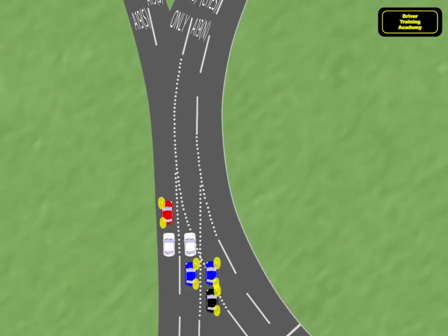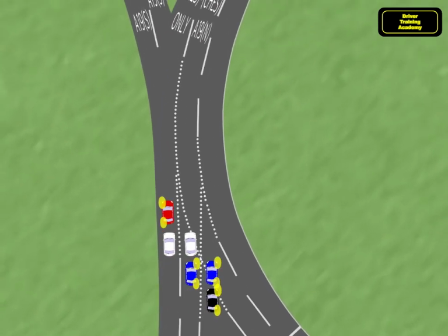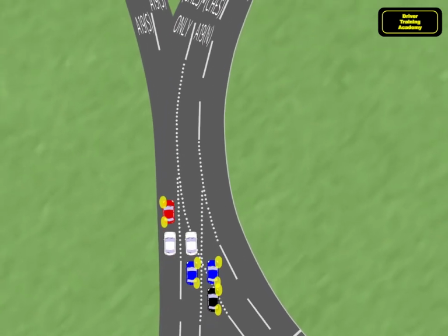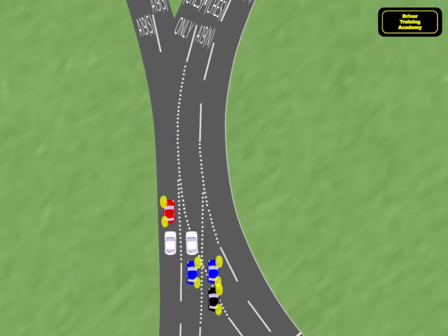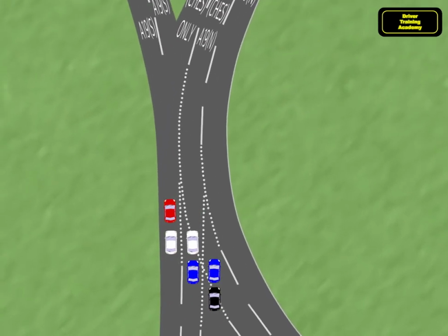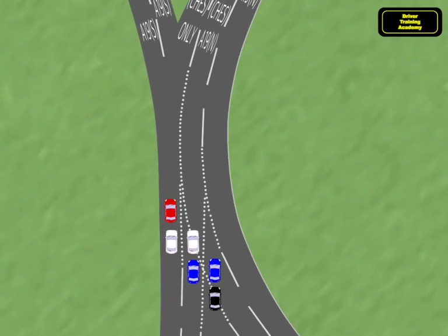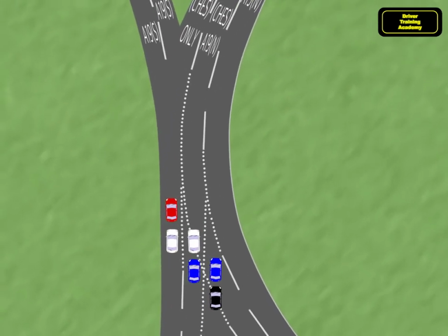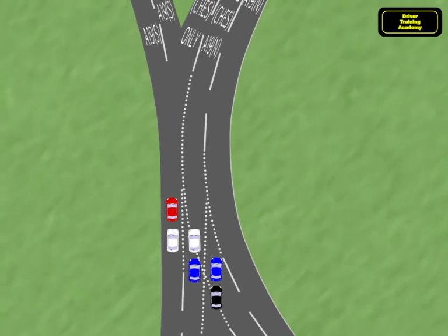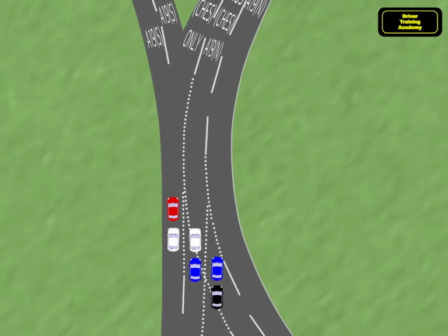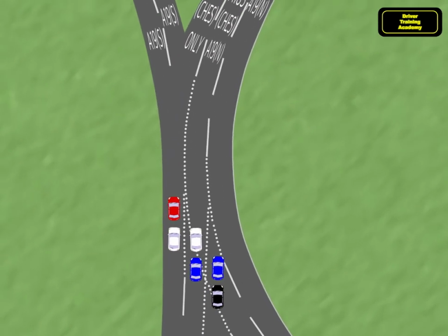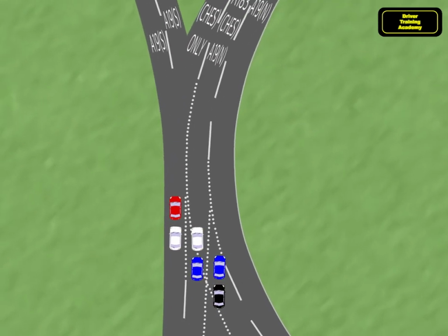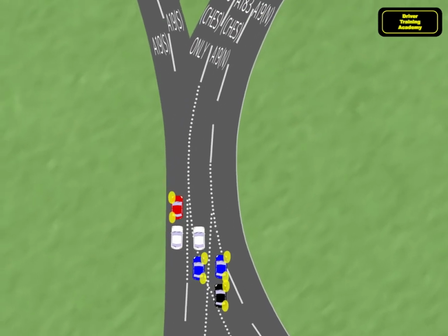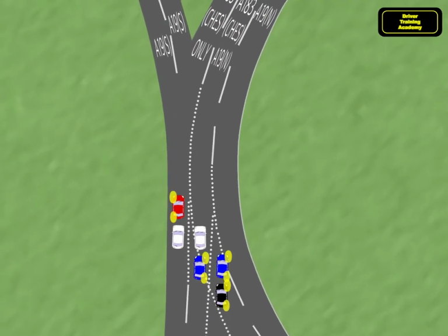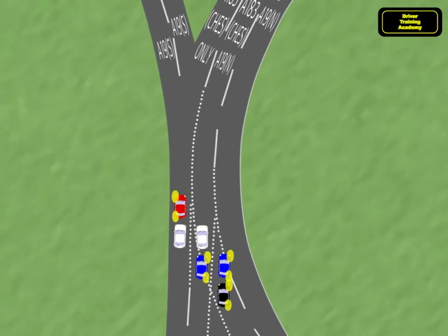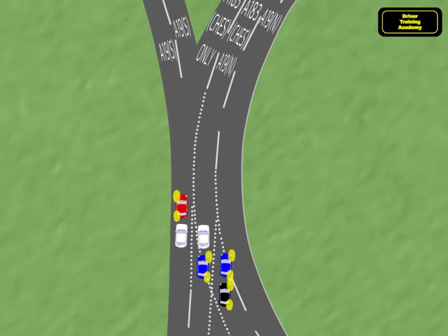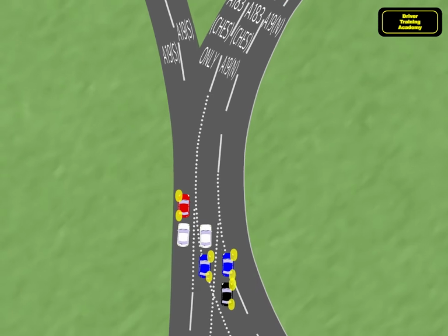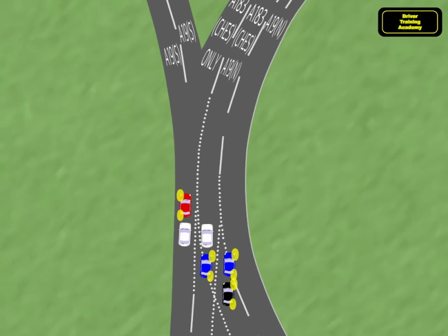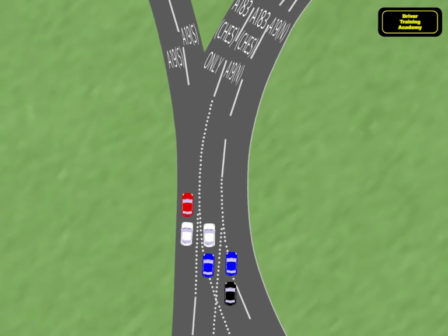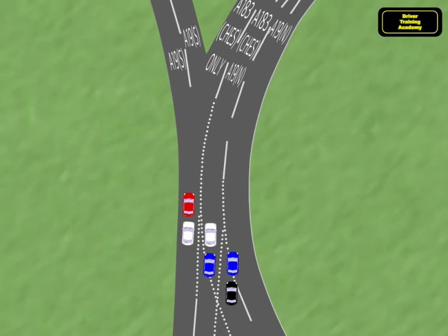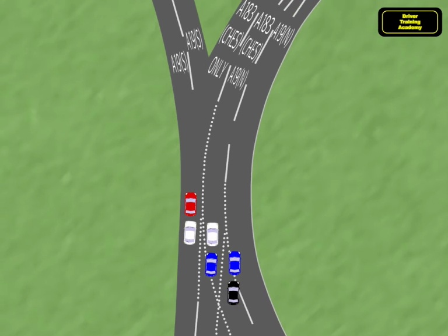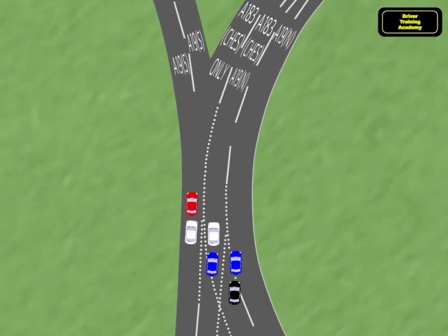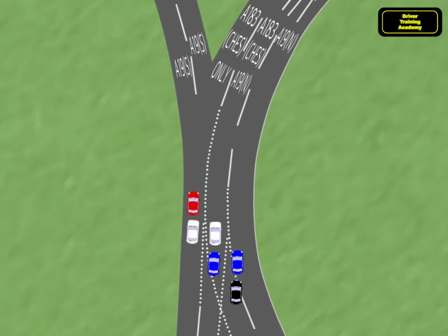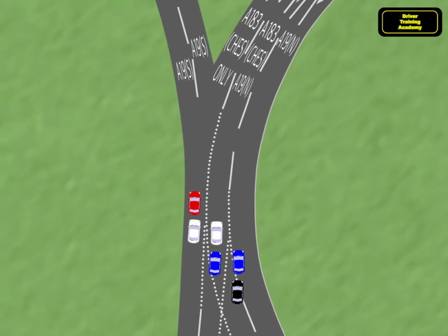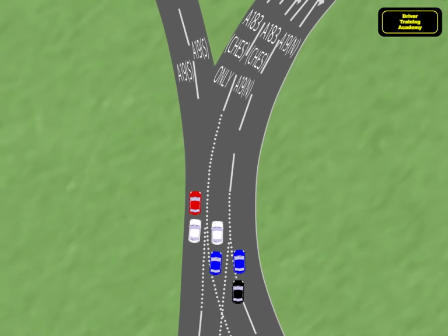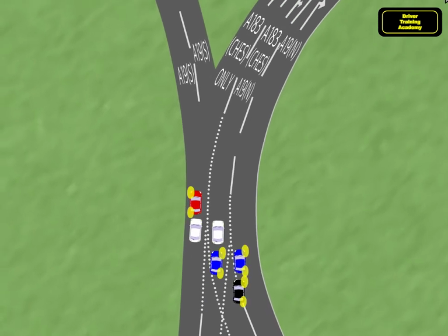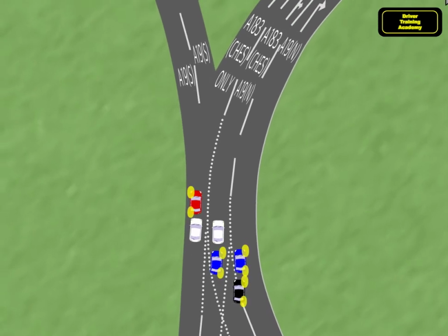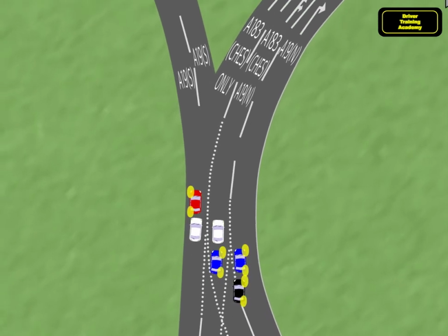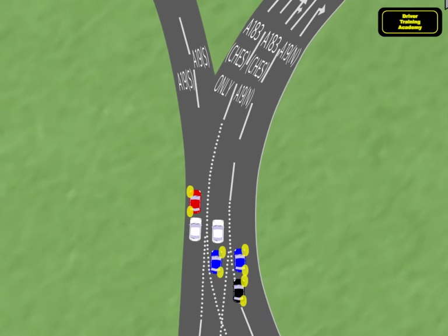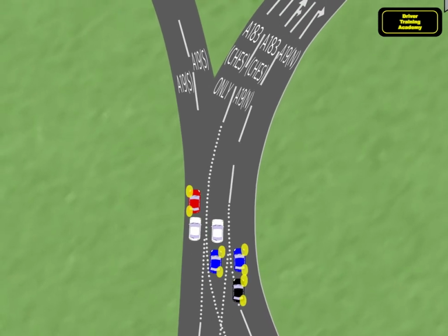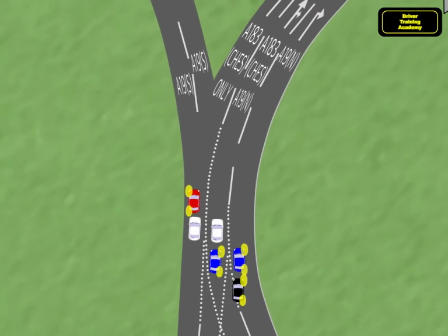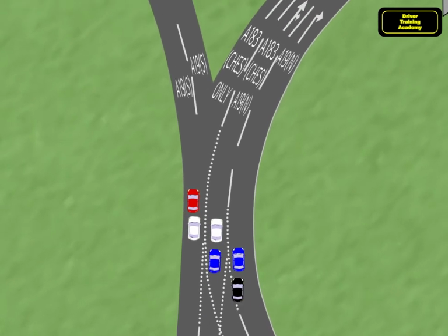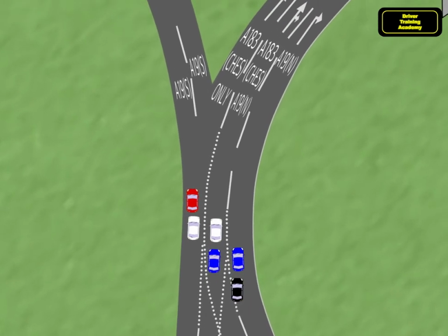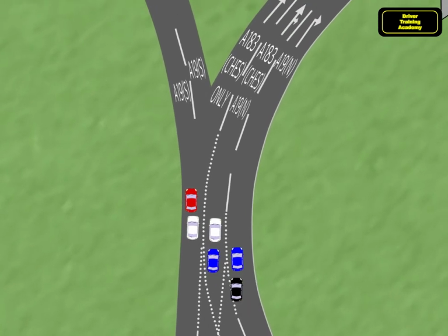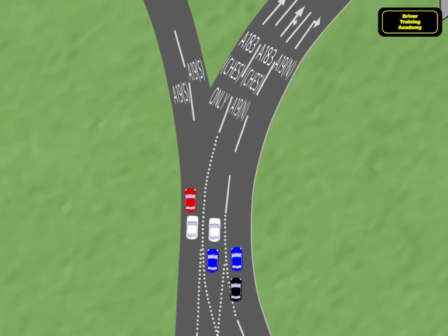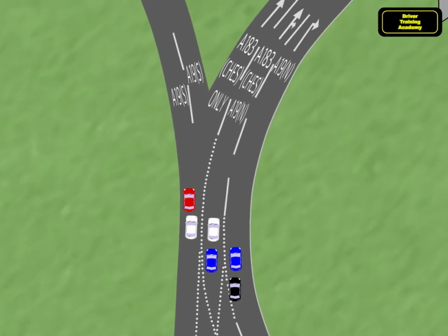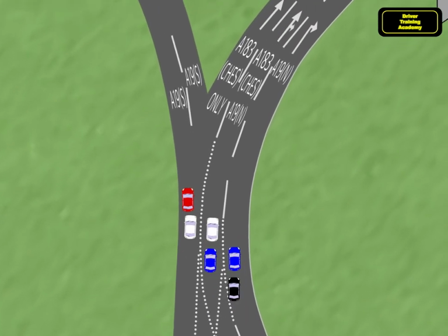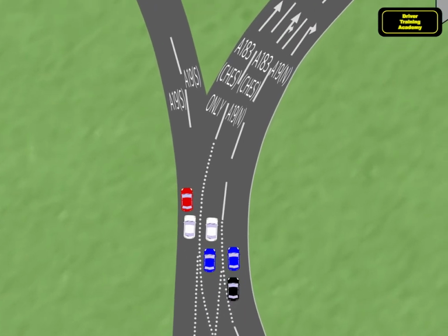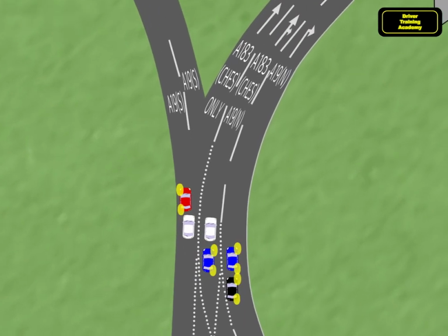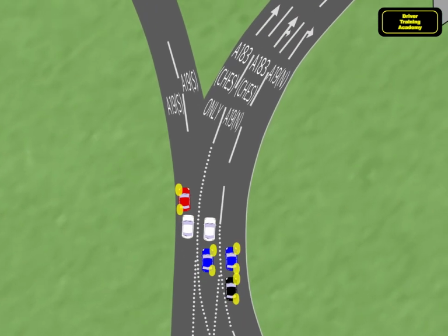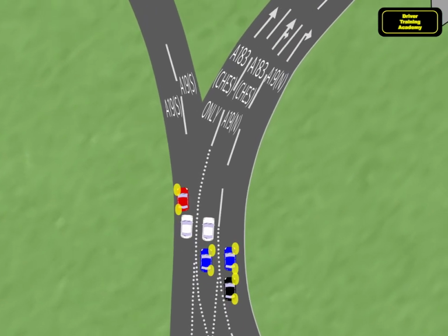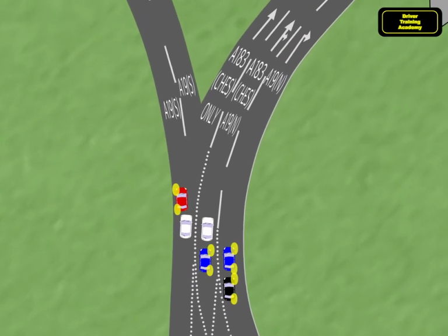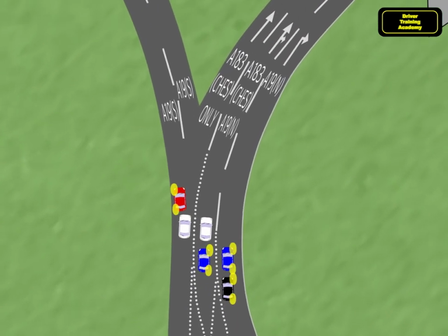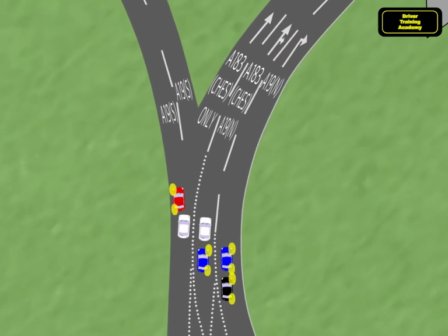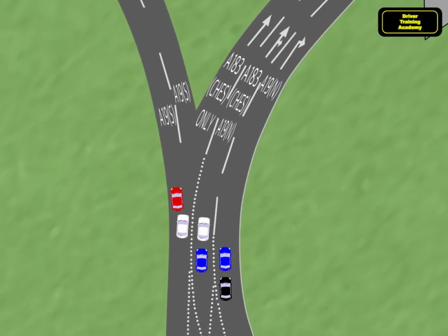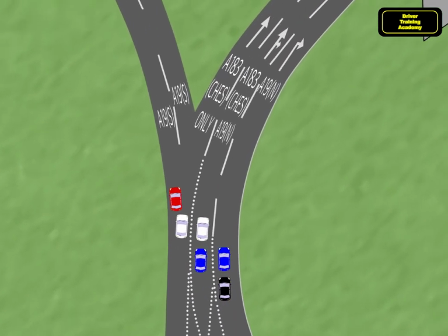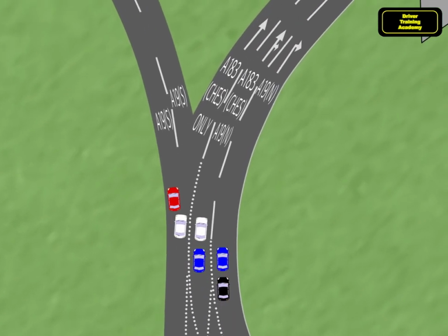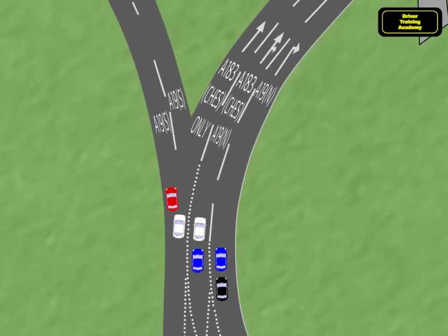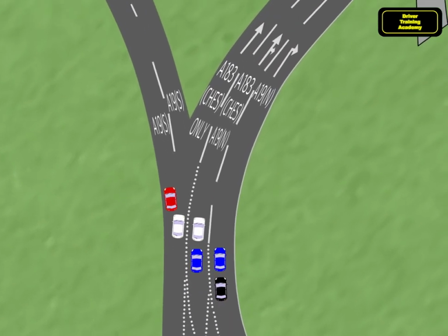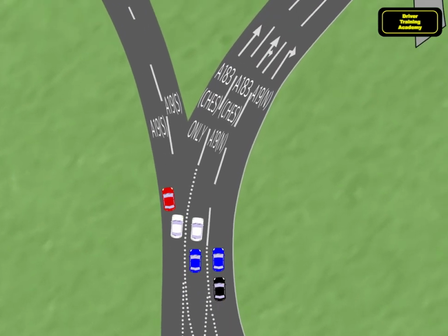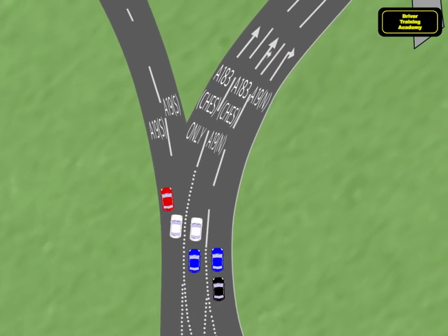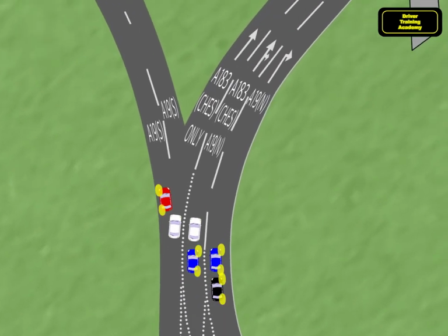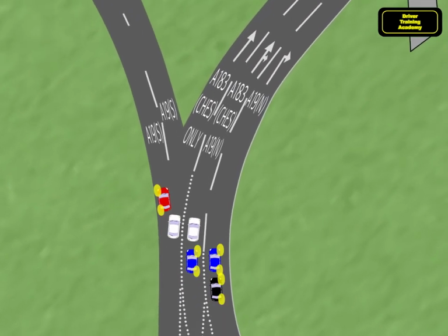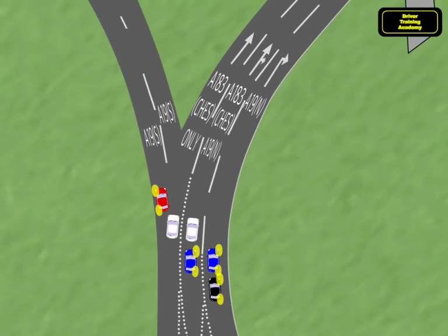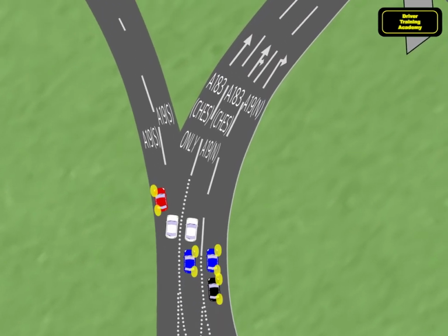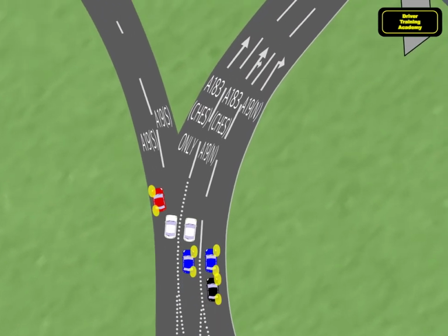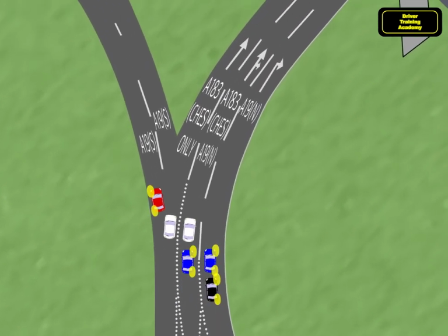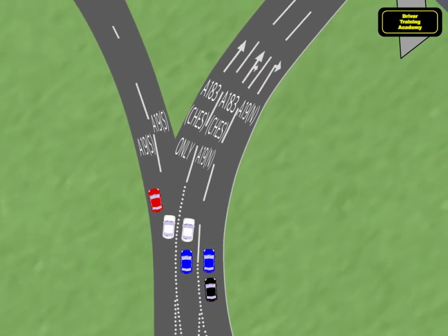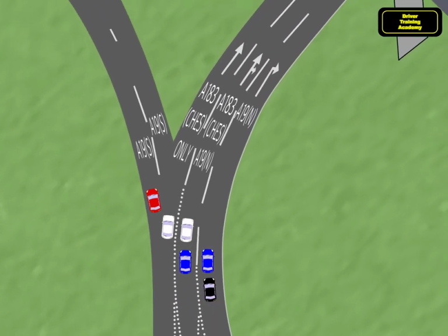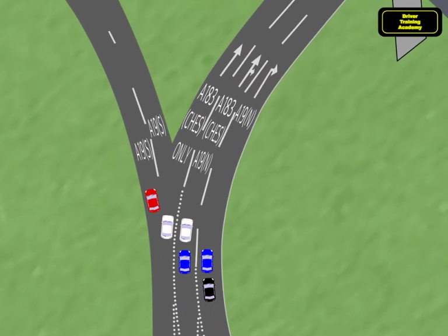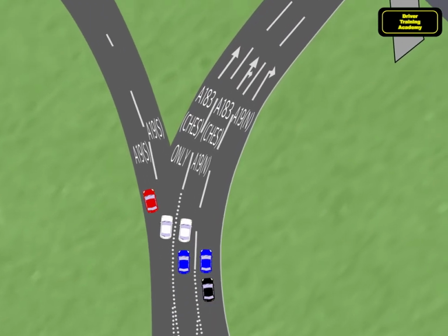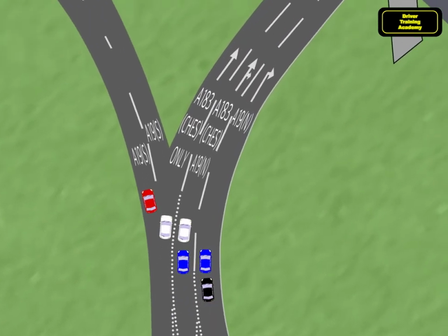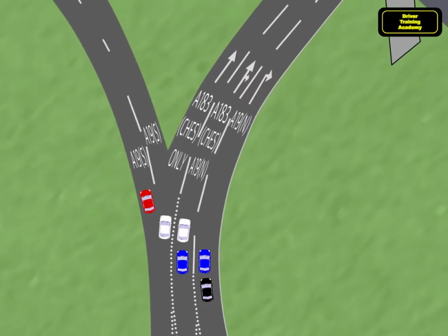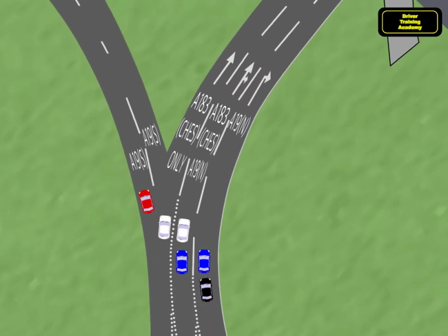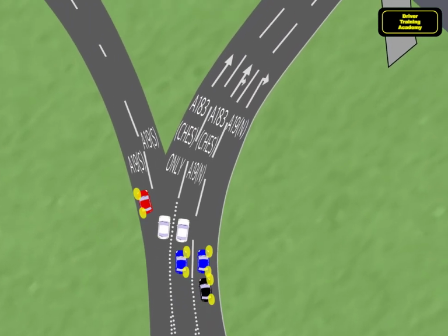Usefully we'll have a green traffic light at each set of lights, so the traffic lights are not shown — if only real life were as simple.